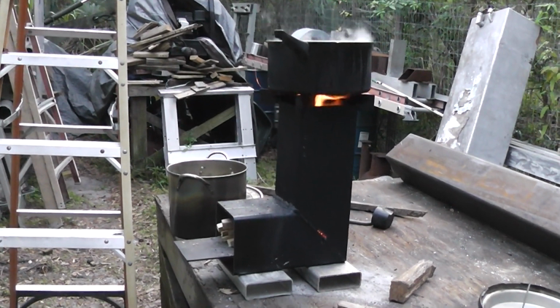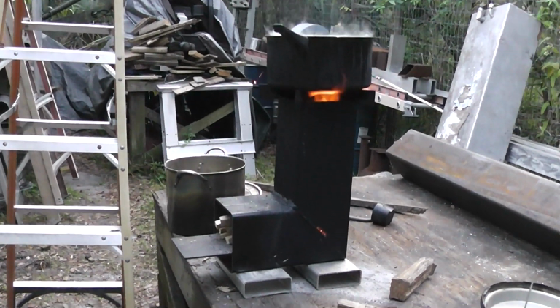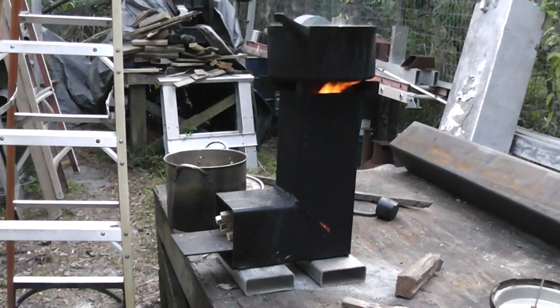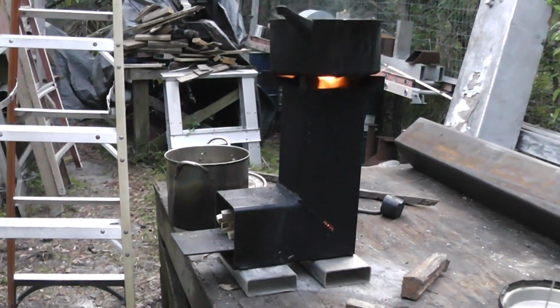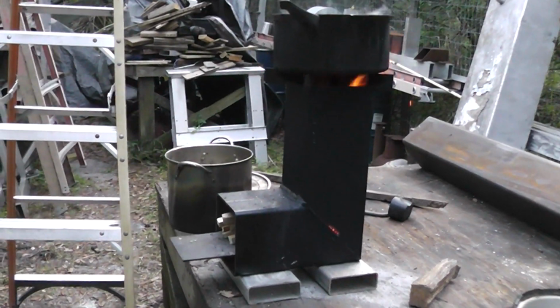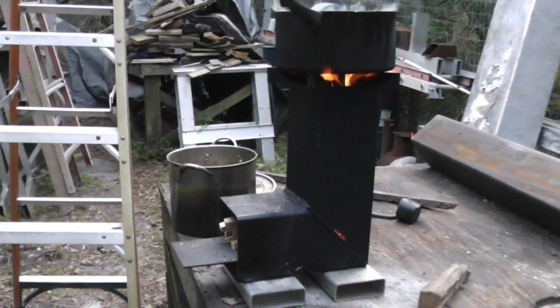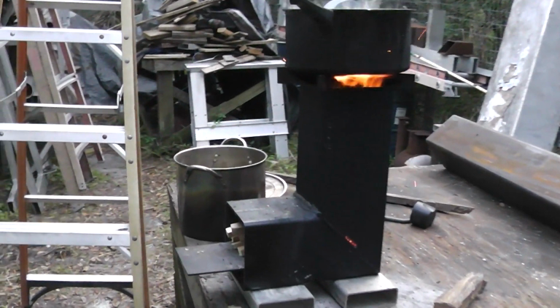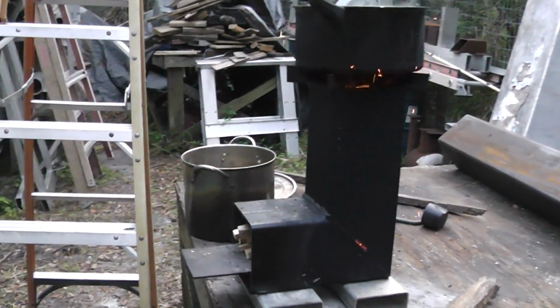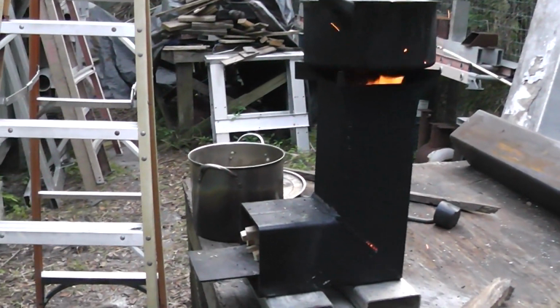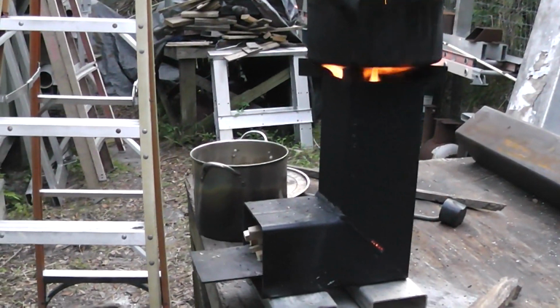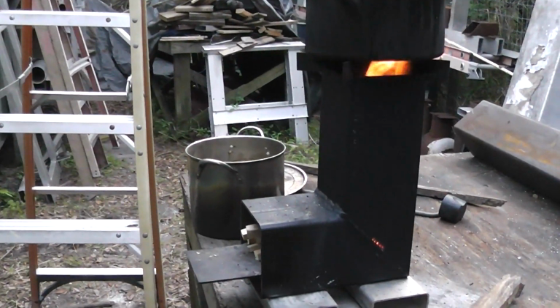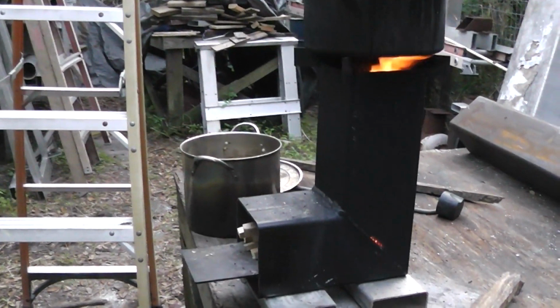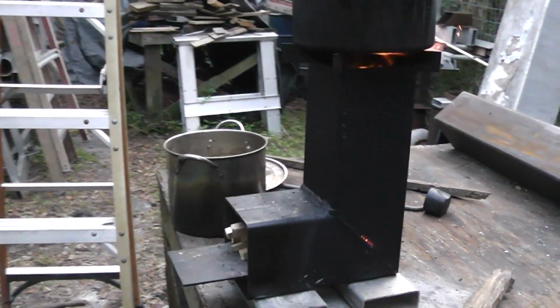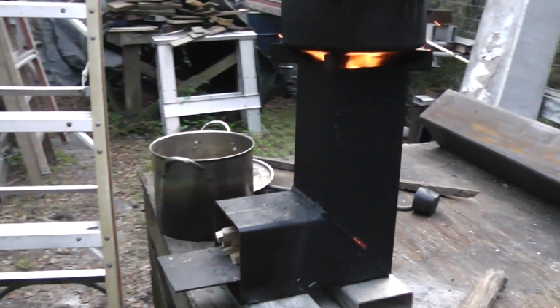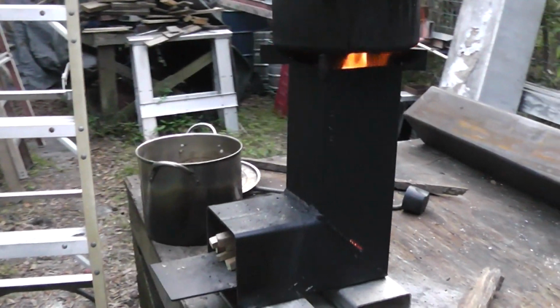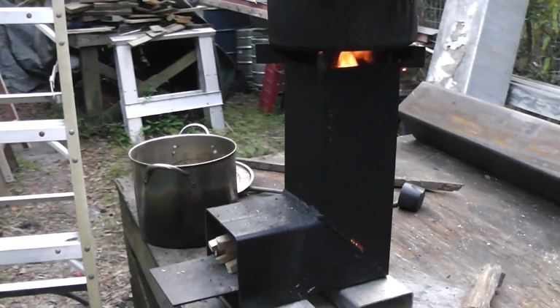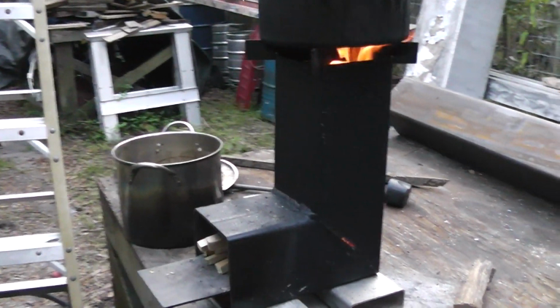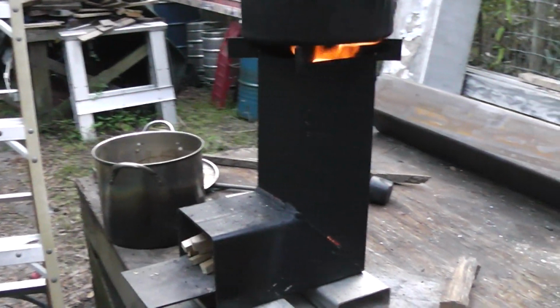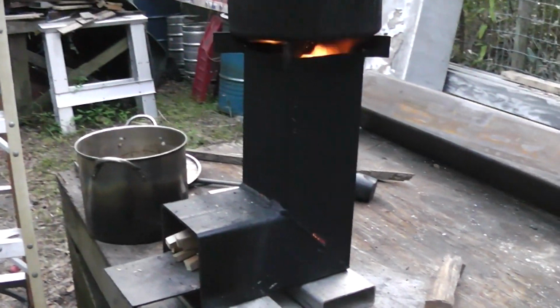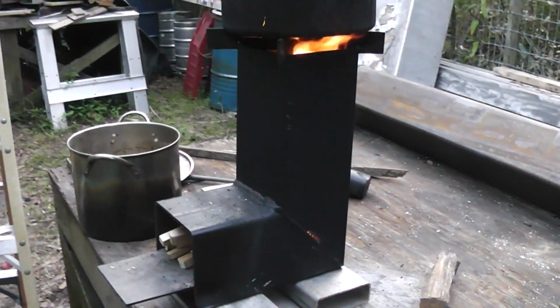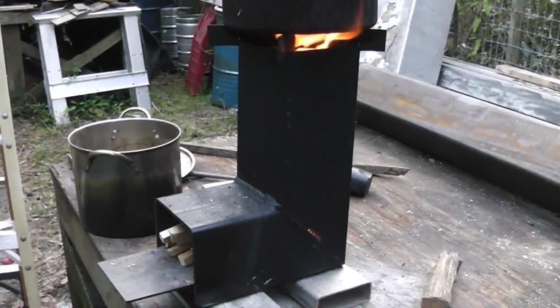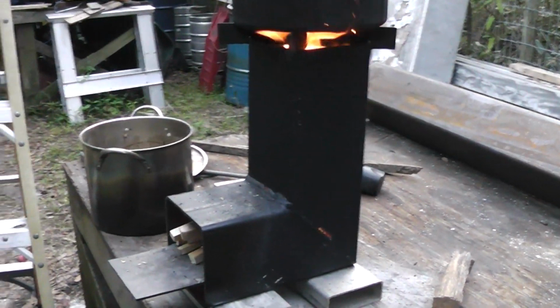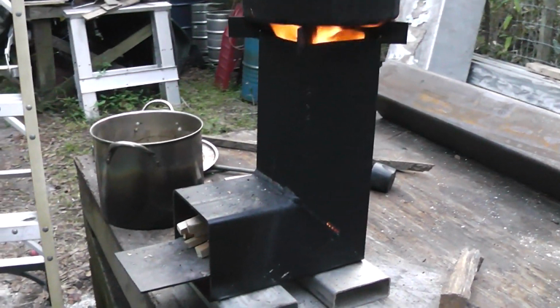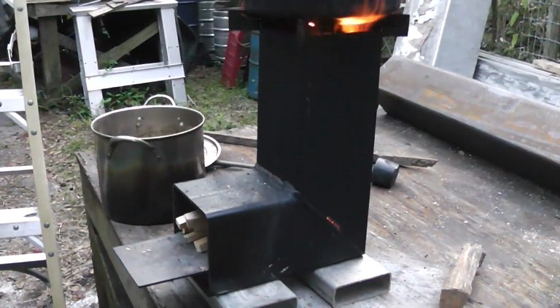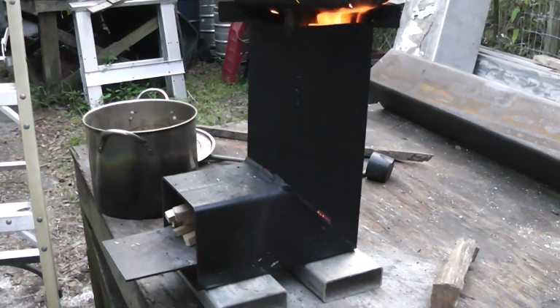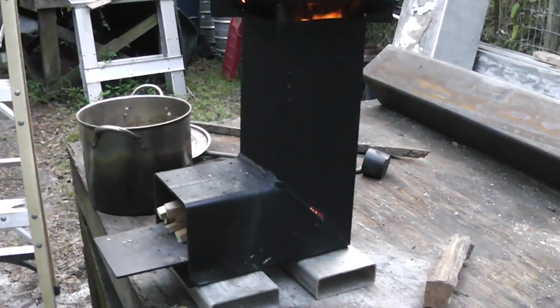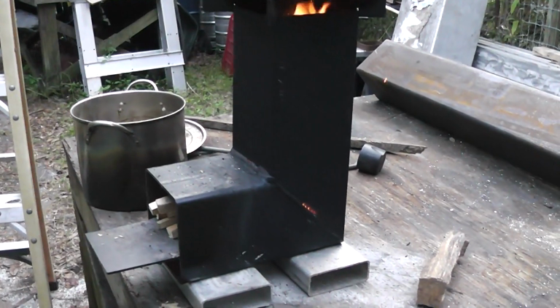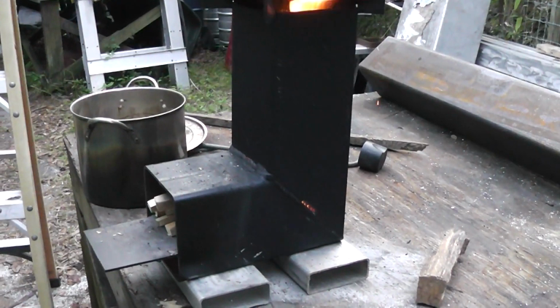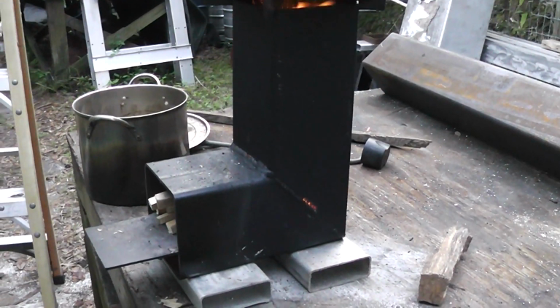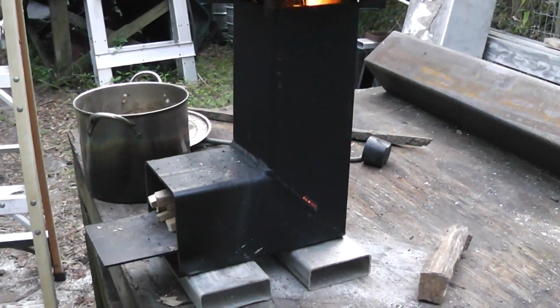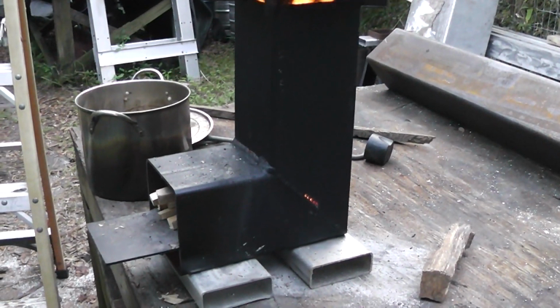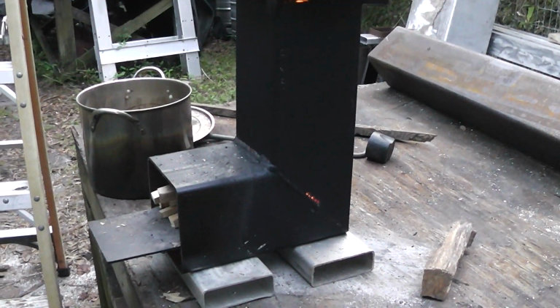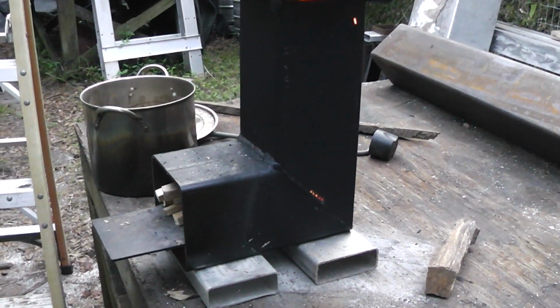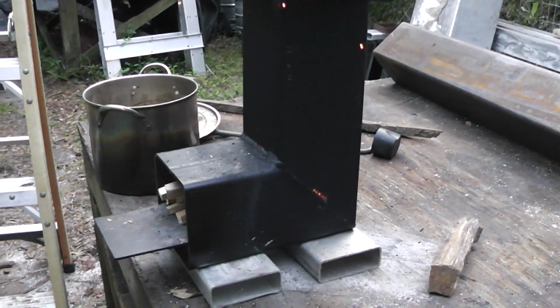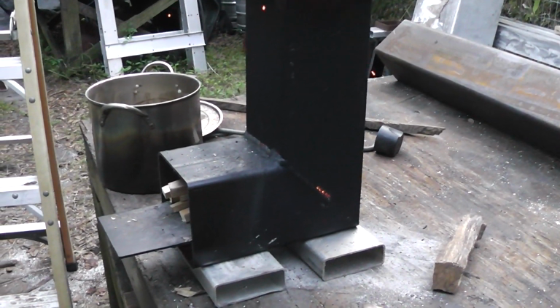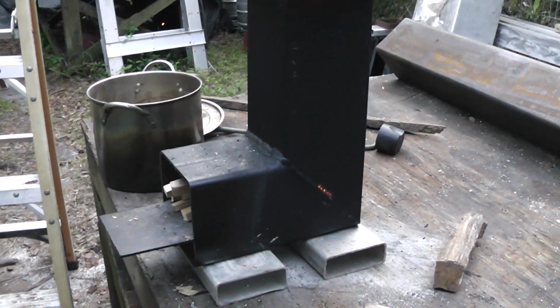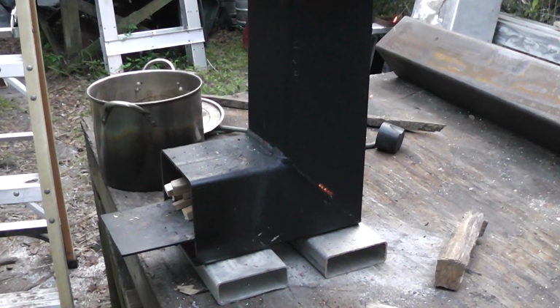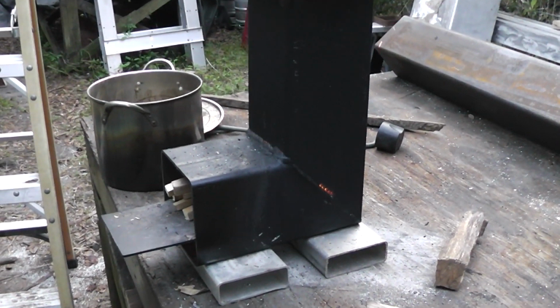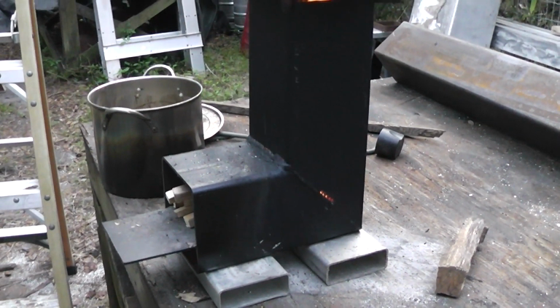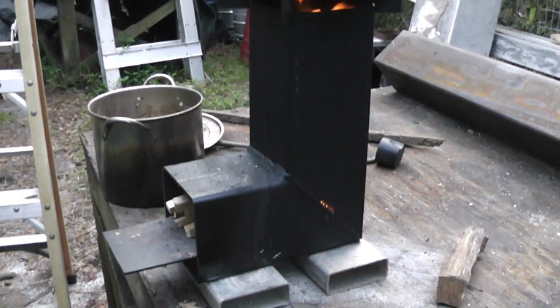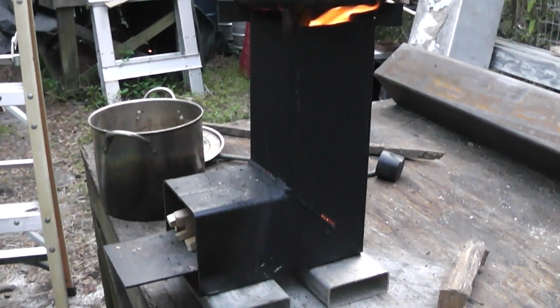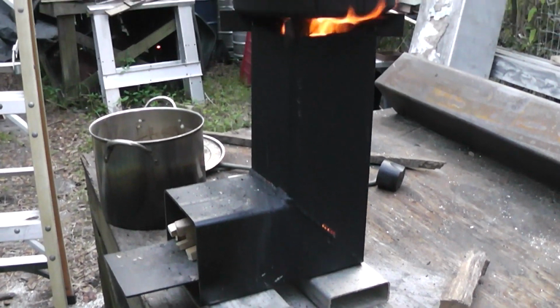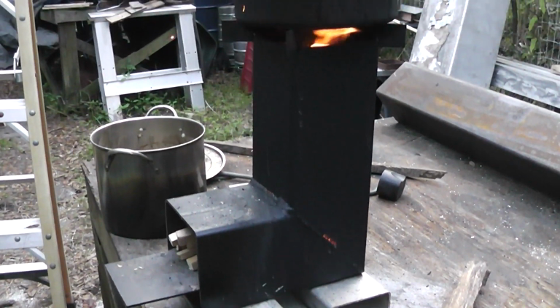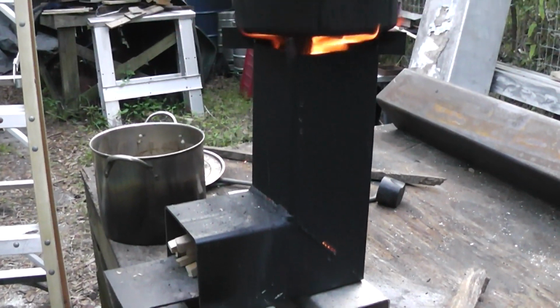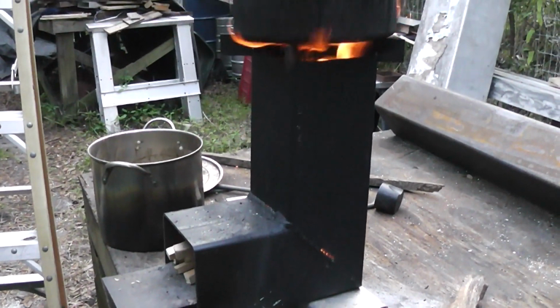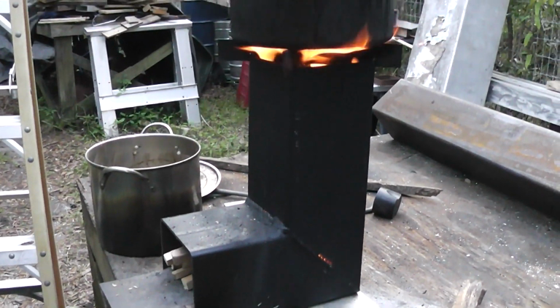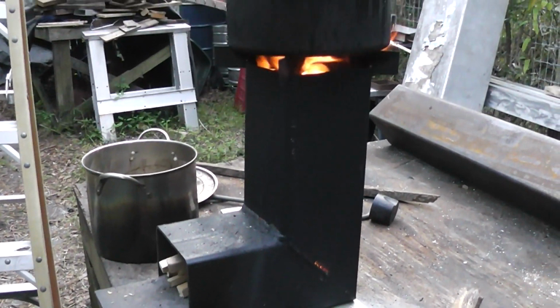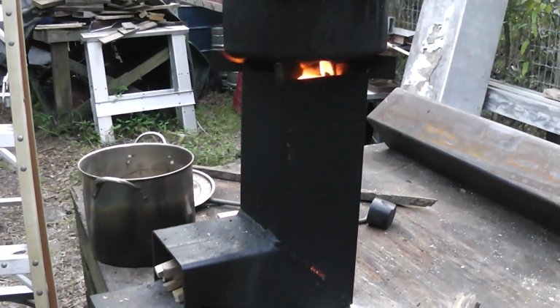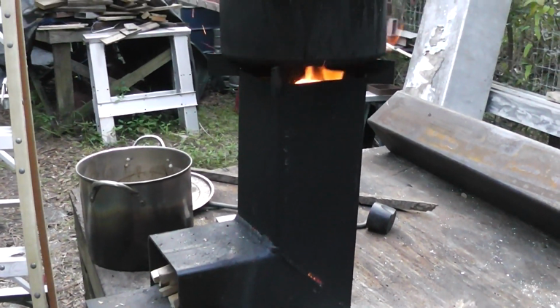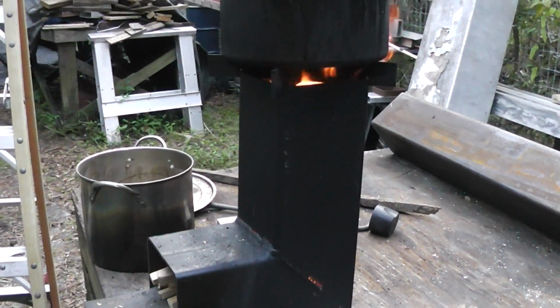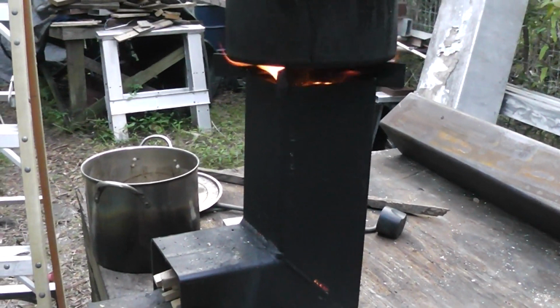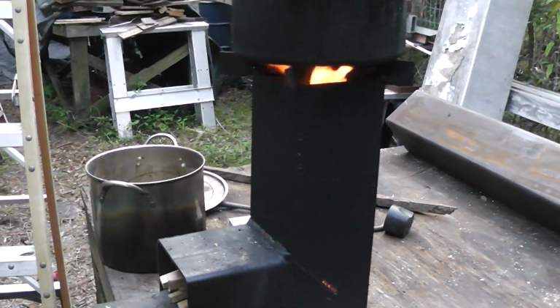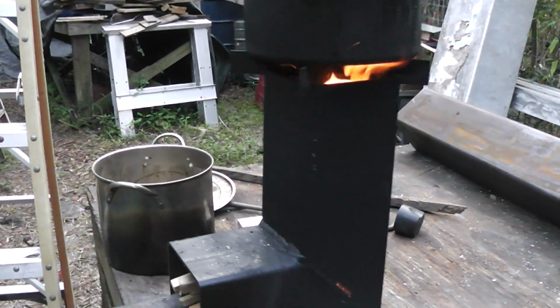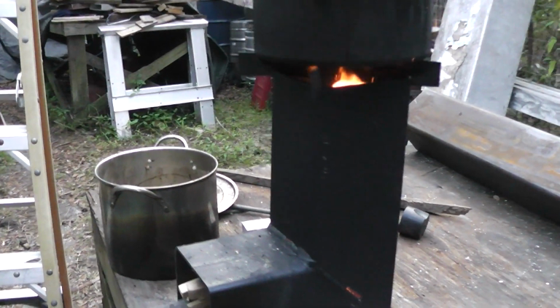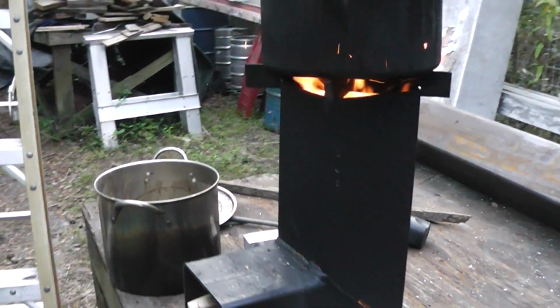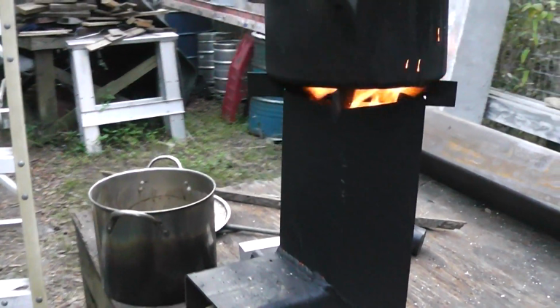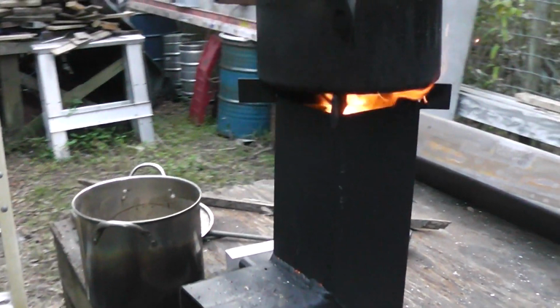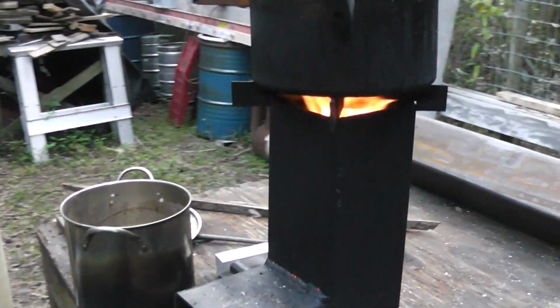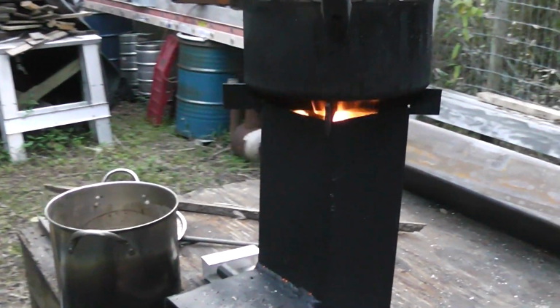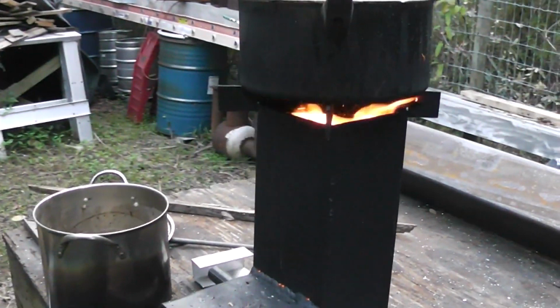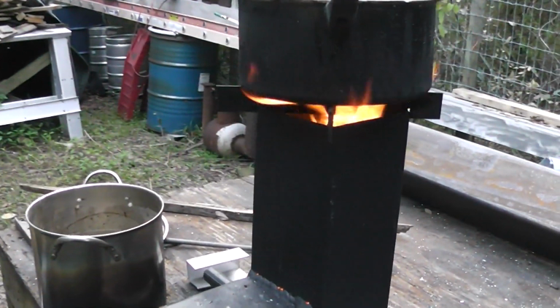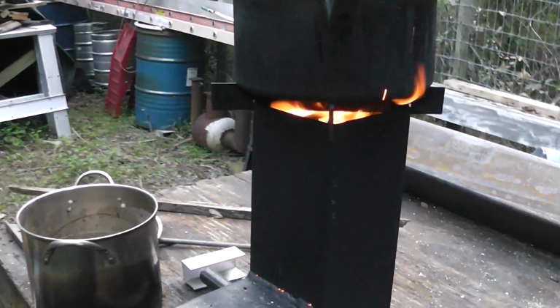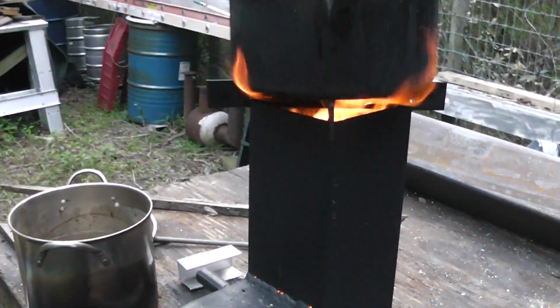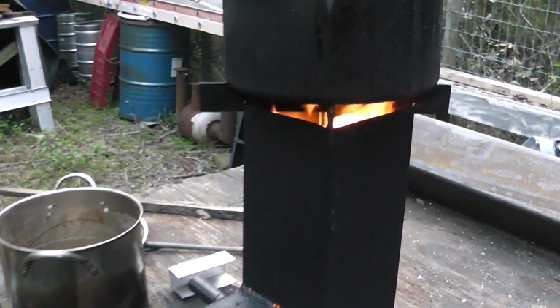Hey guys and gals. This is the Homestead Prepper and this is another rocket stove that I've built here — more like a proof of concept.